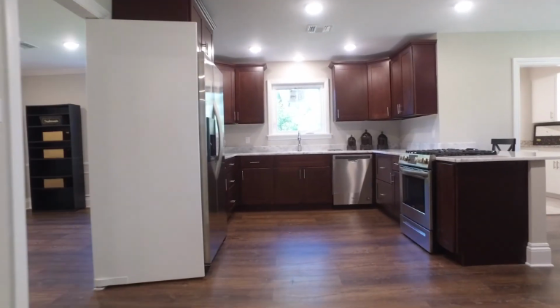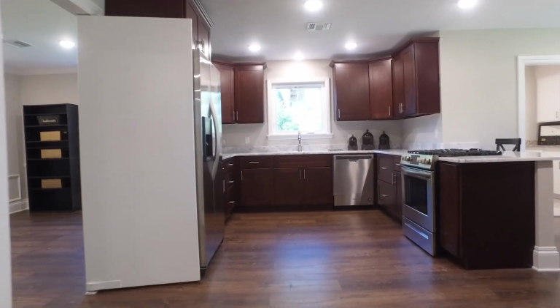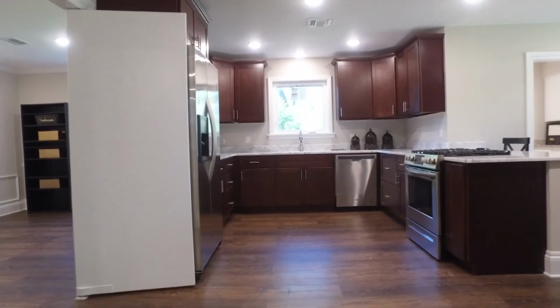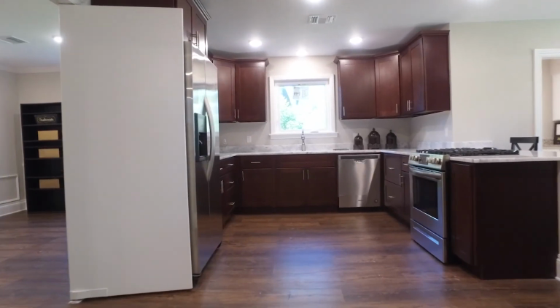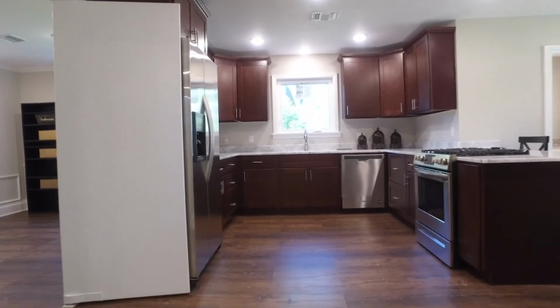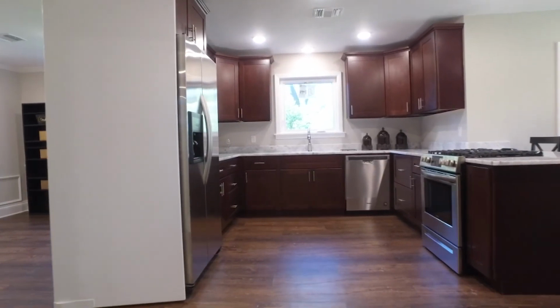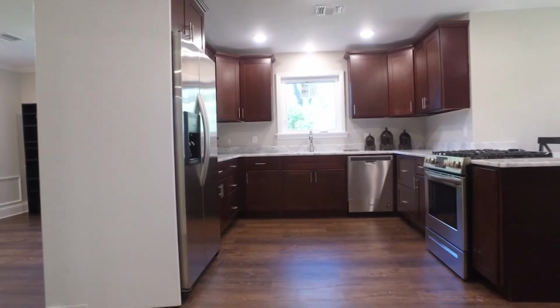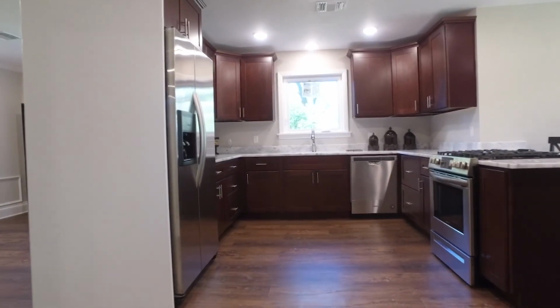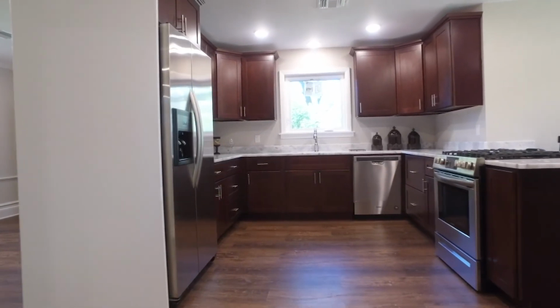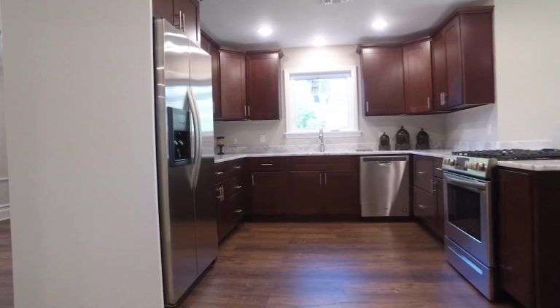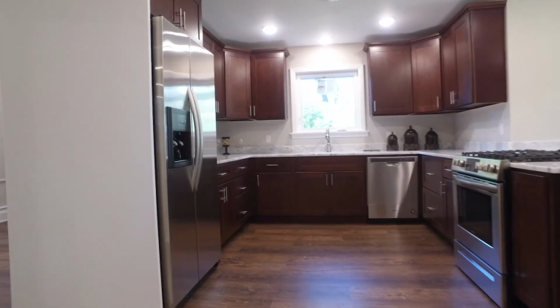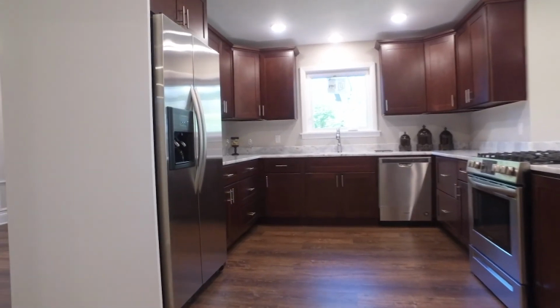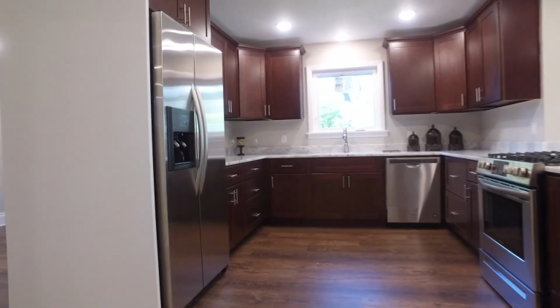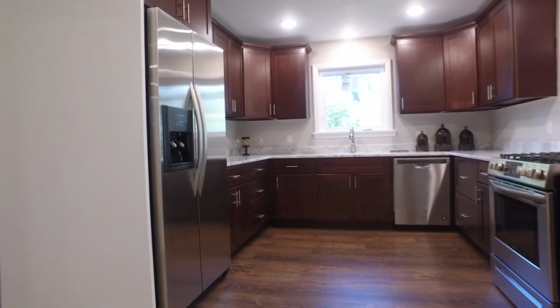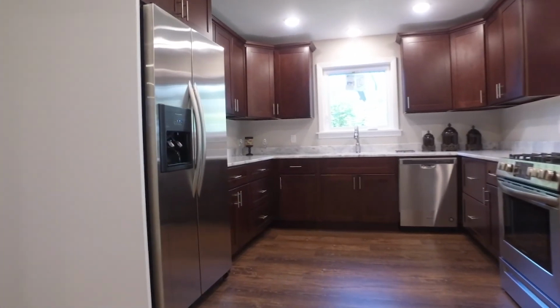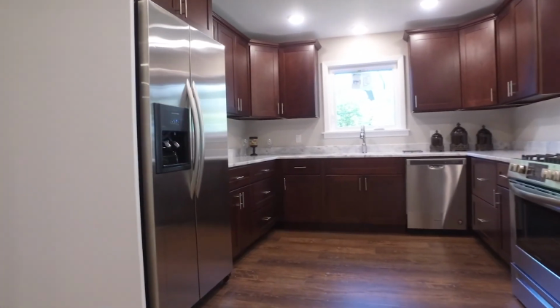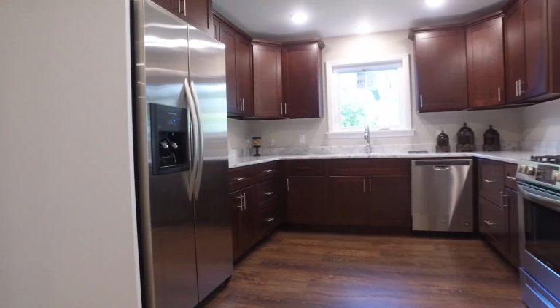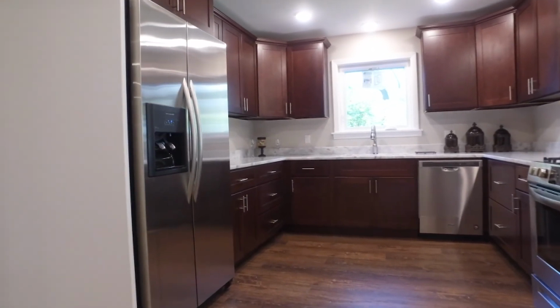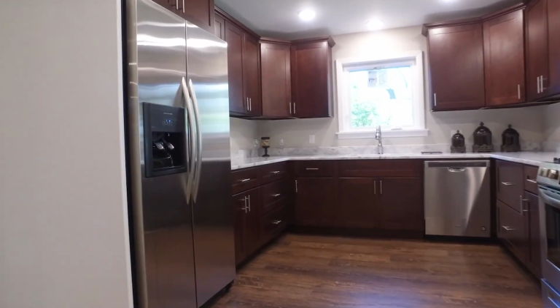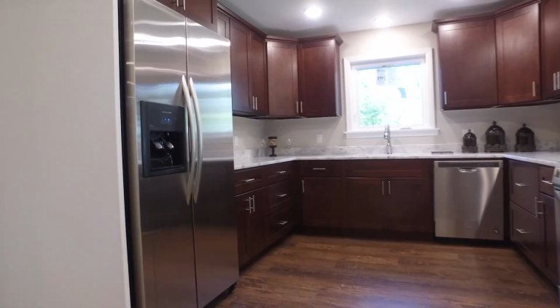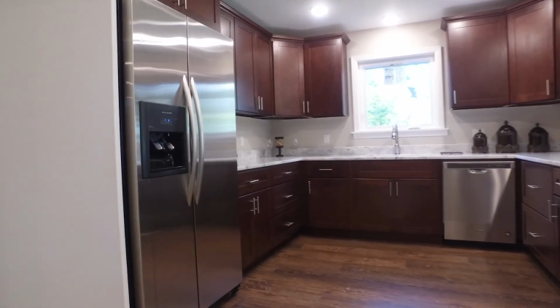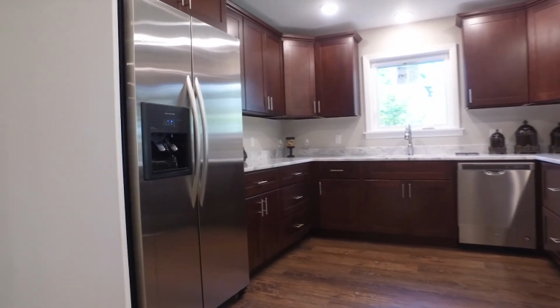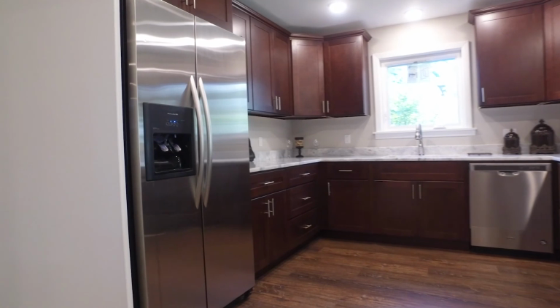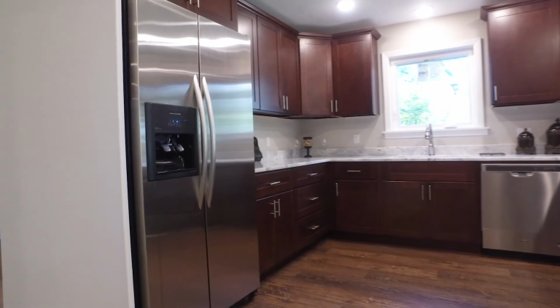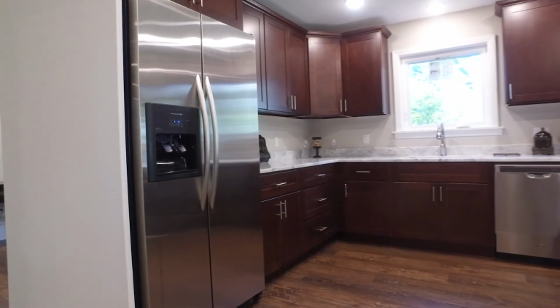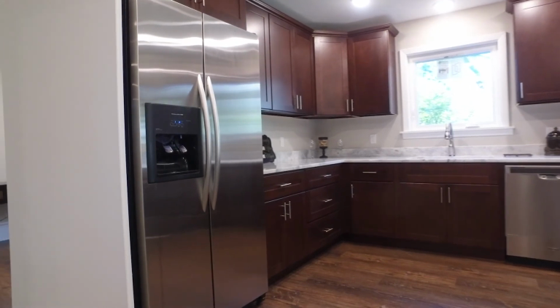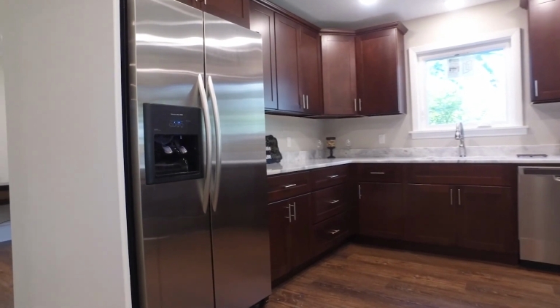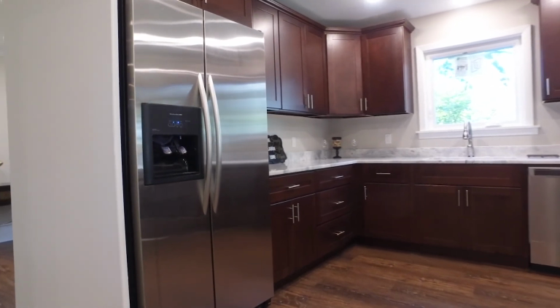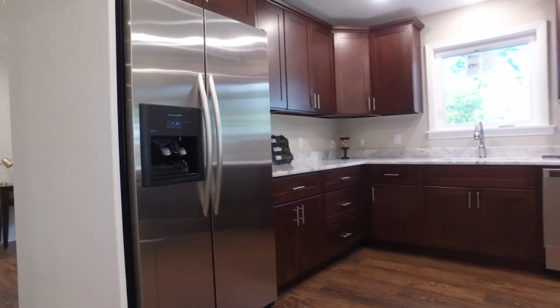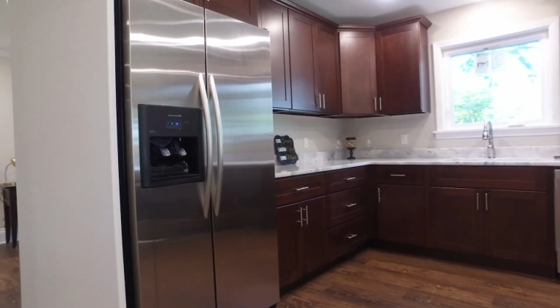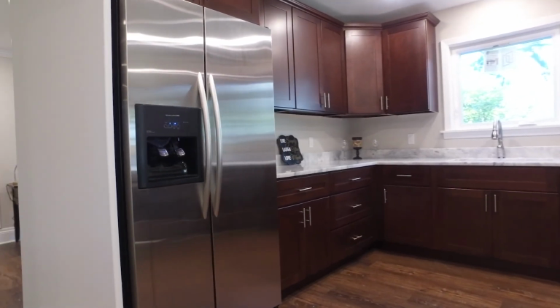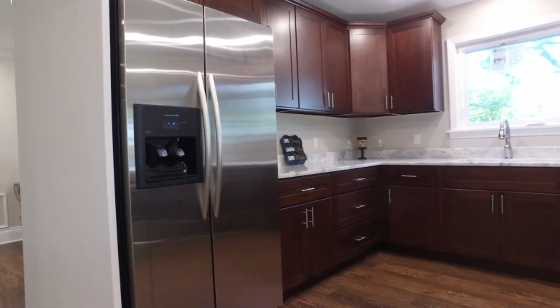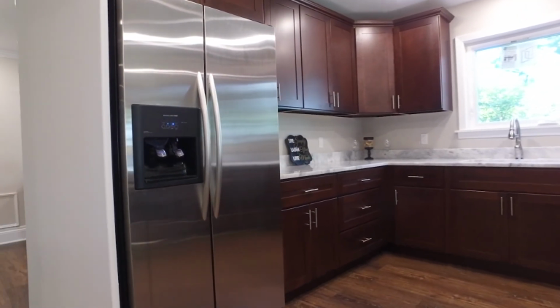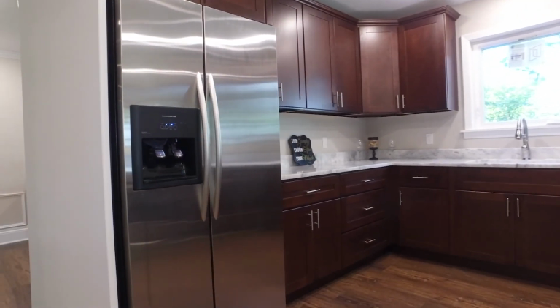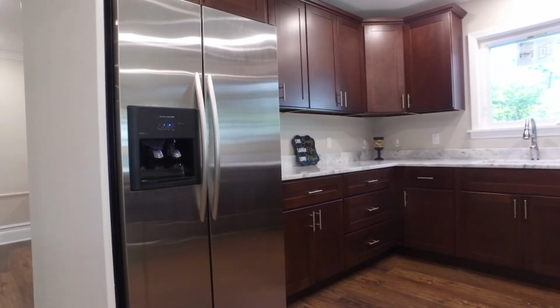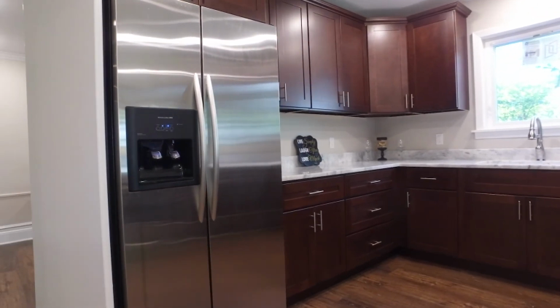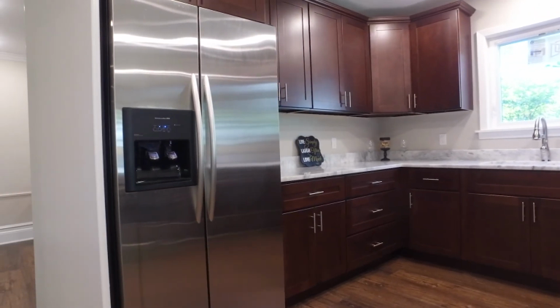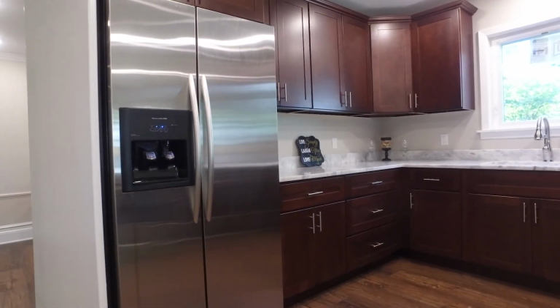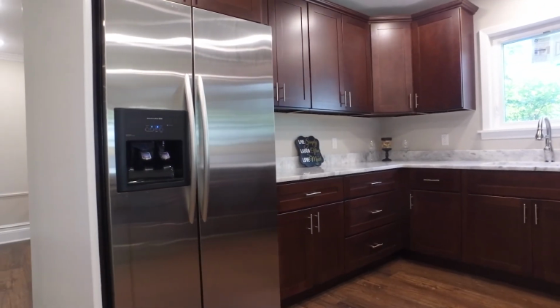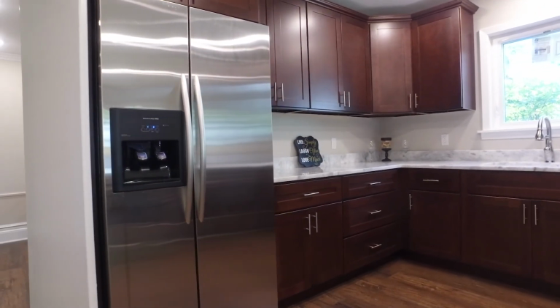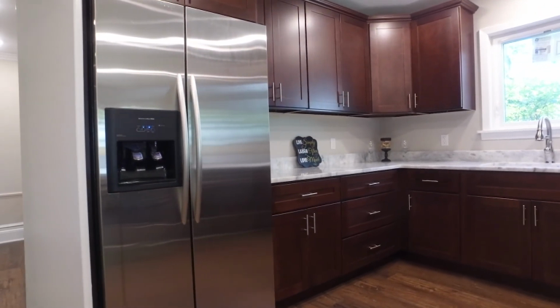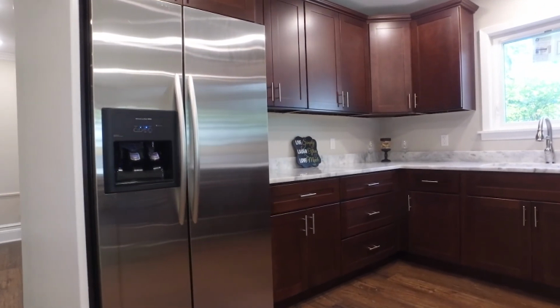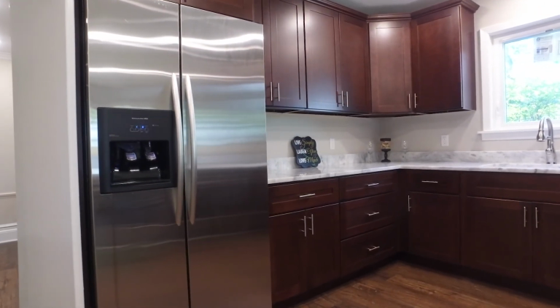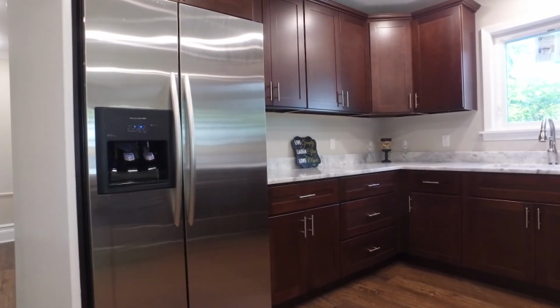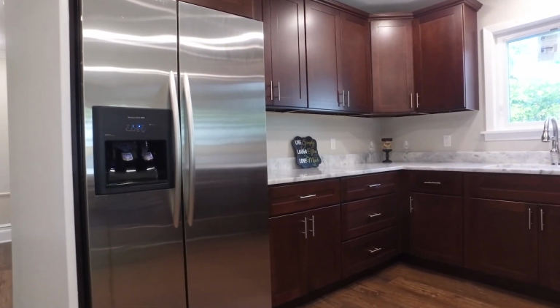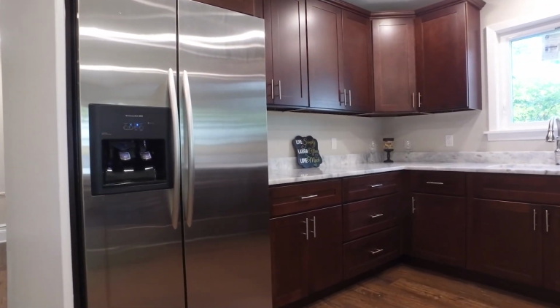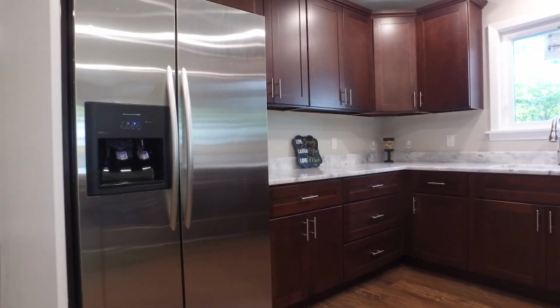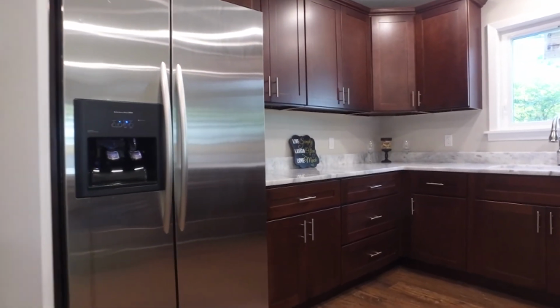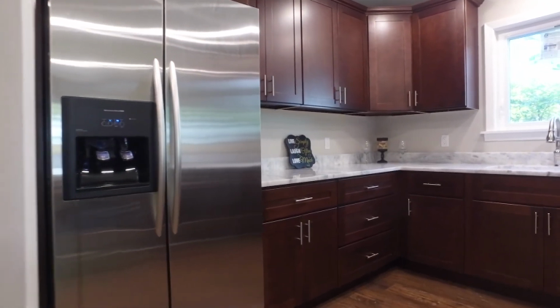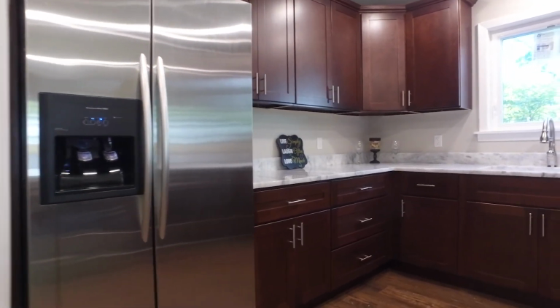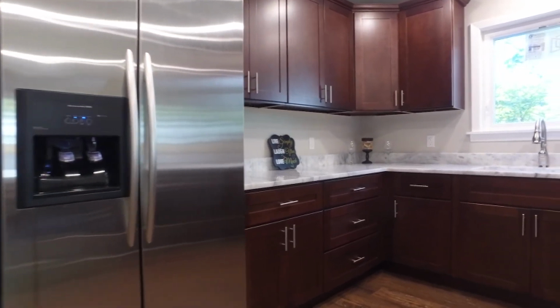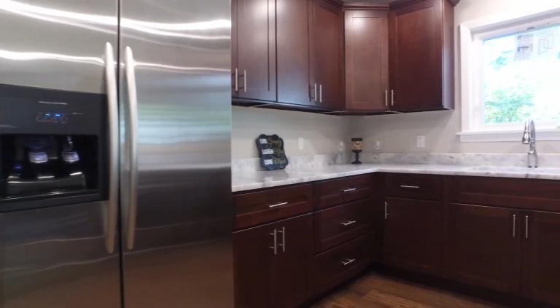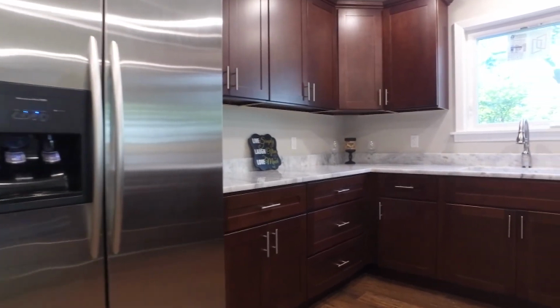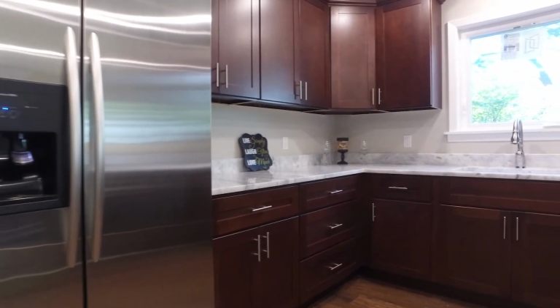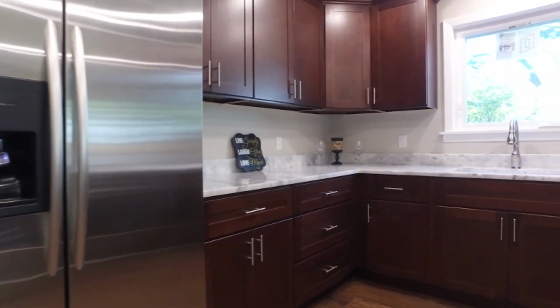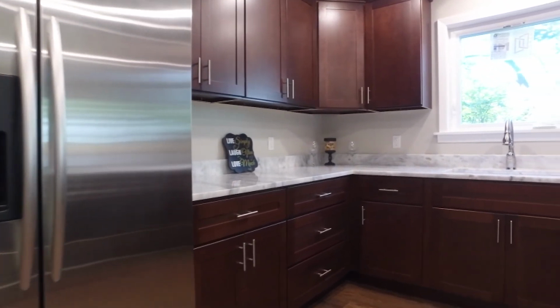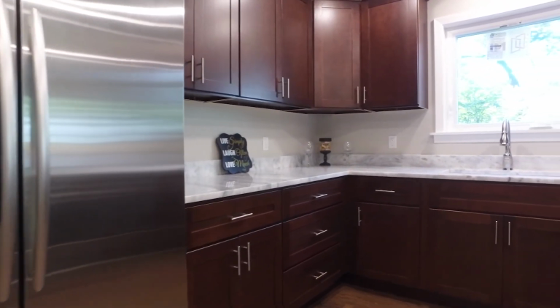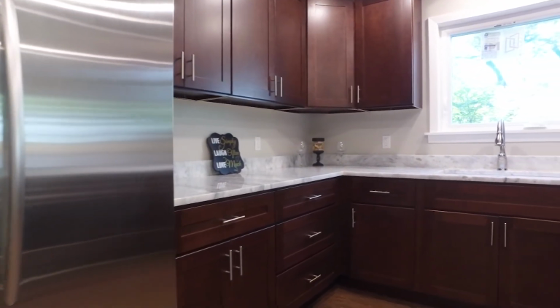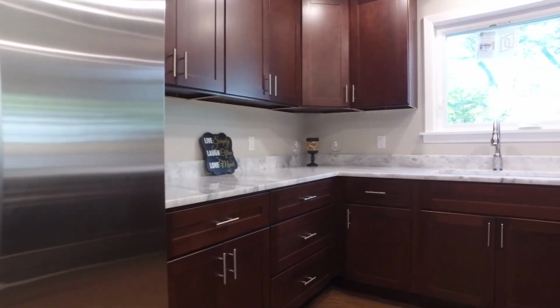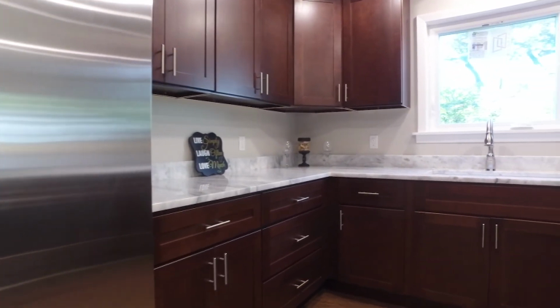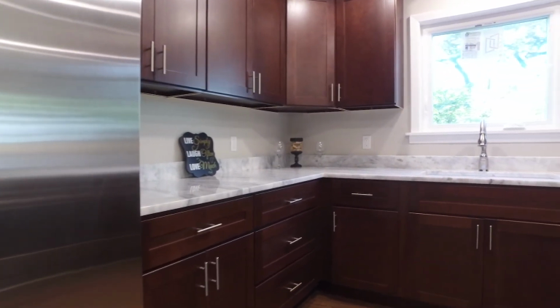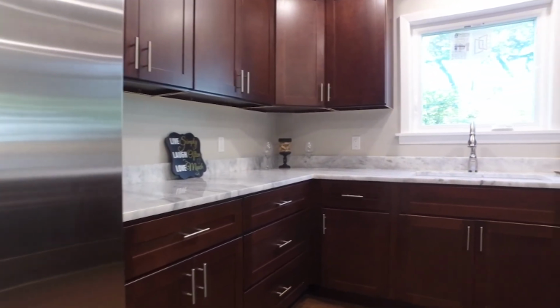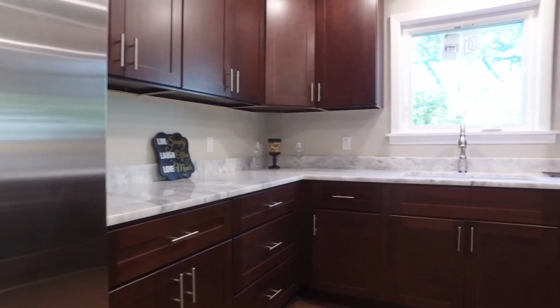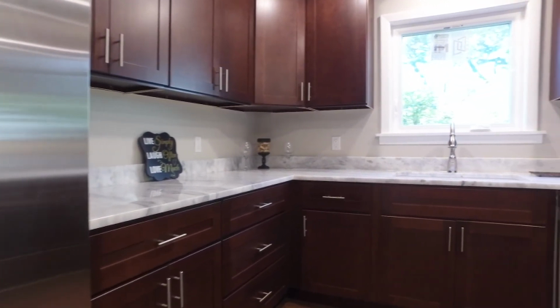Look at this kitchen — new doors, new trim, new plumbing lines, fixtures, appliances, and flooring.